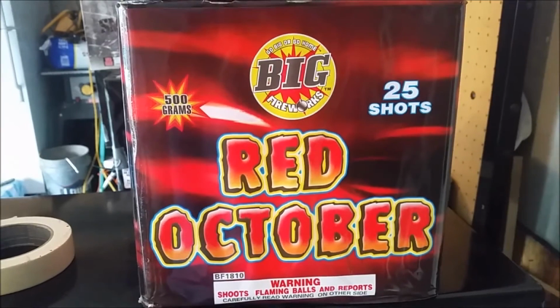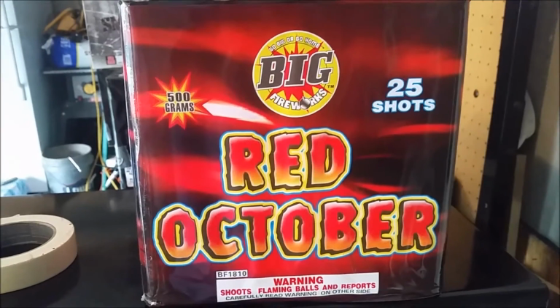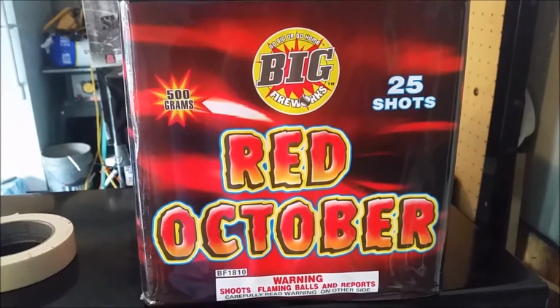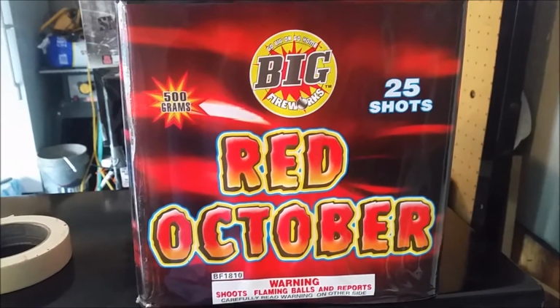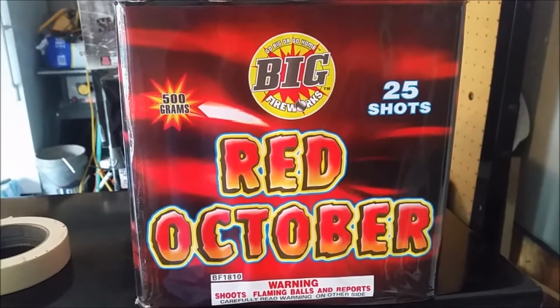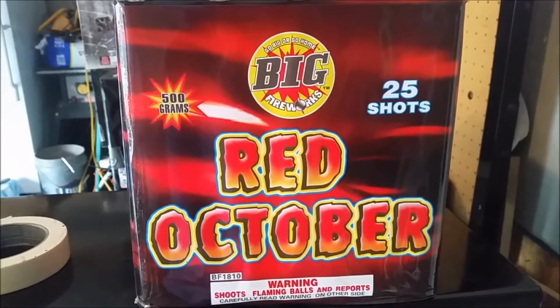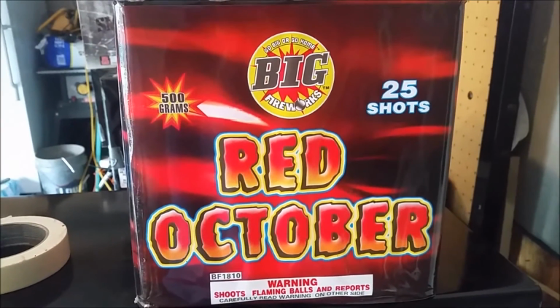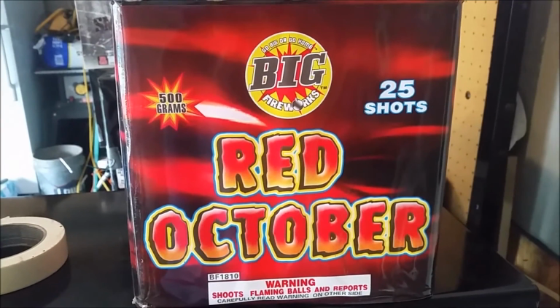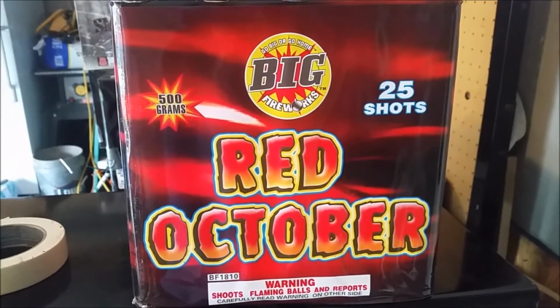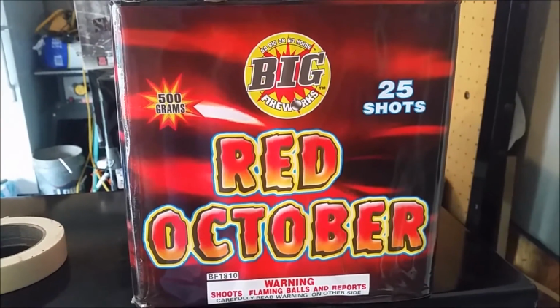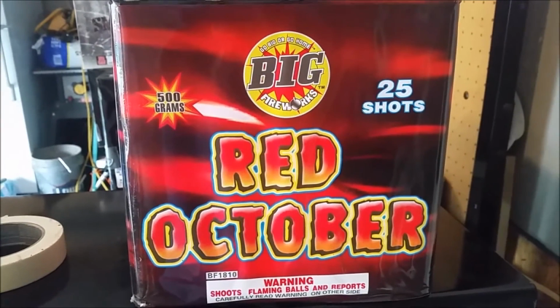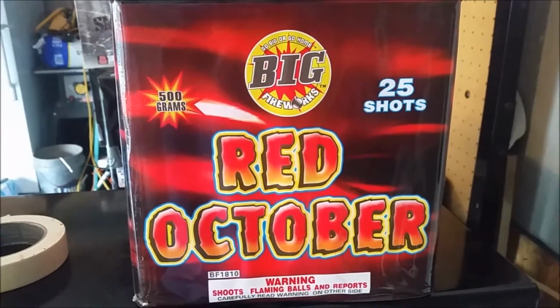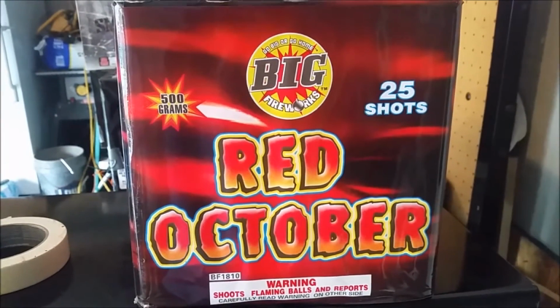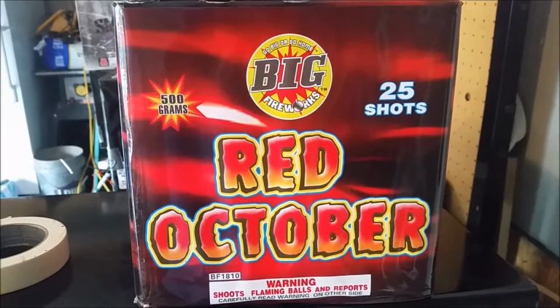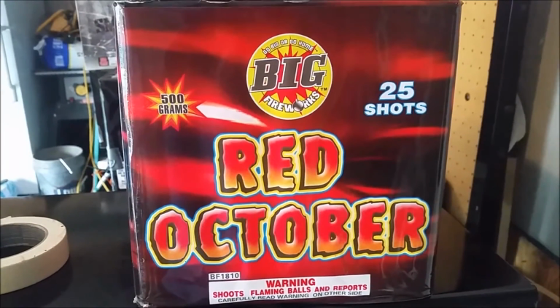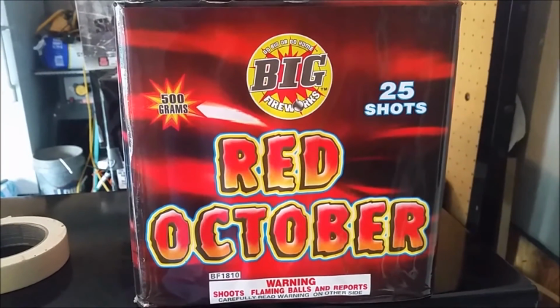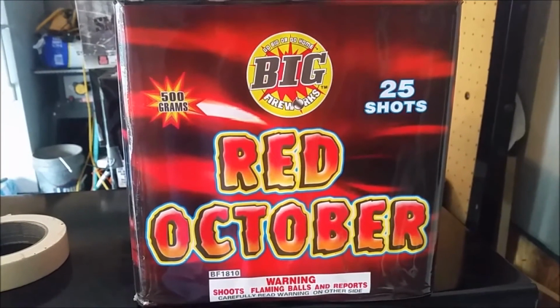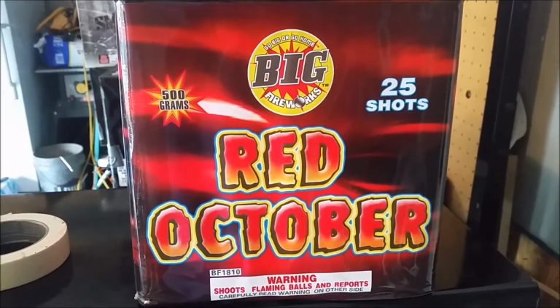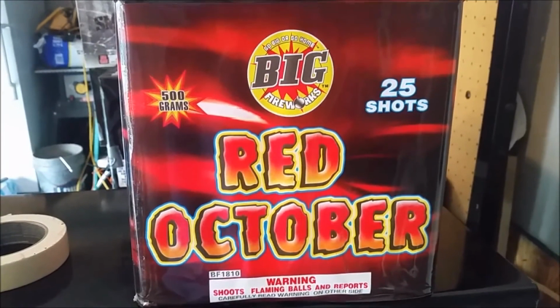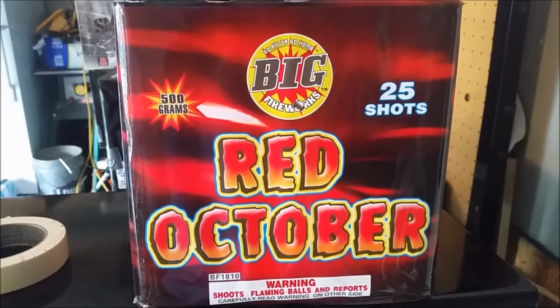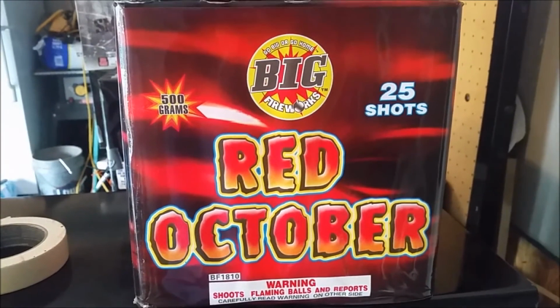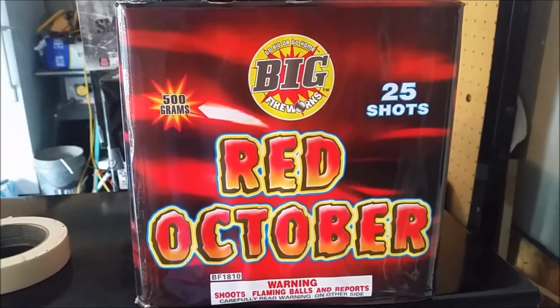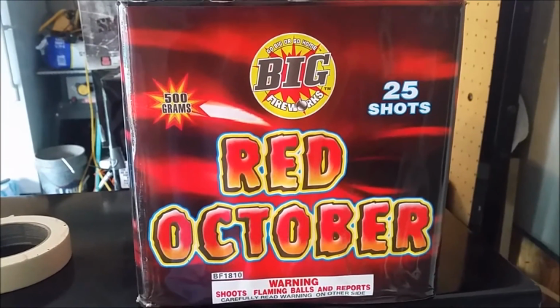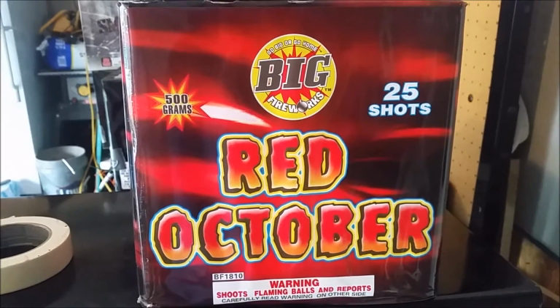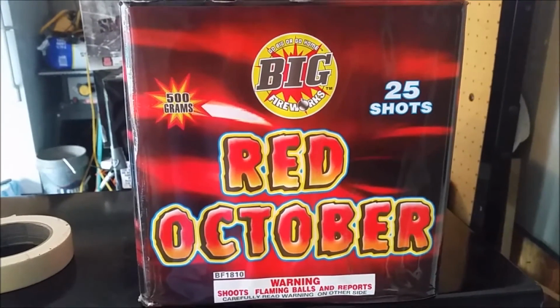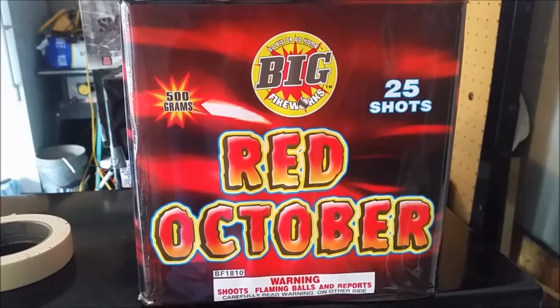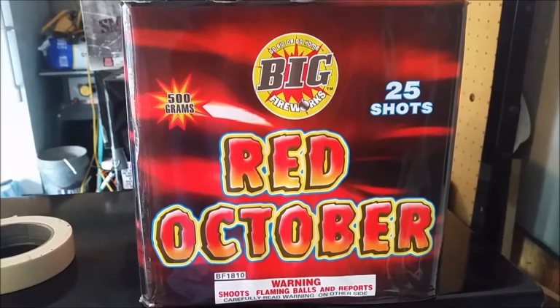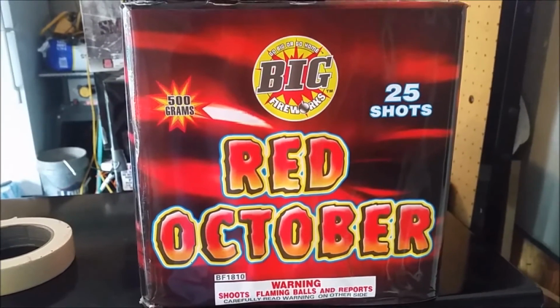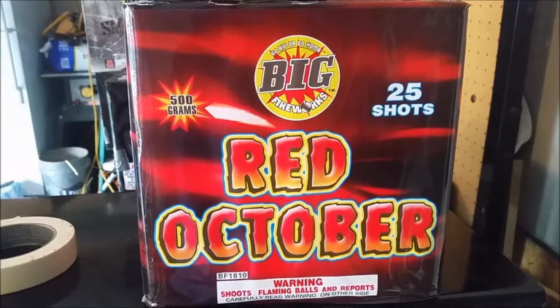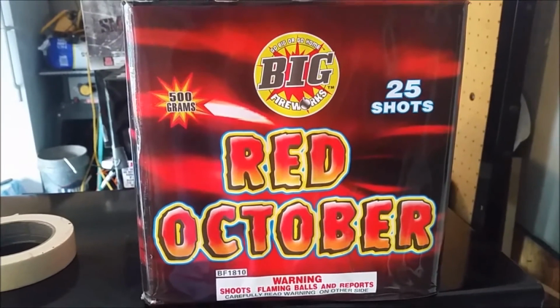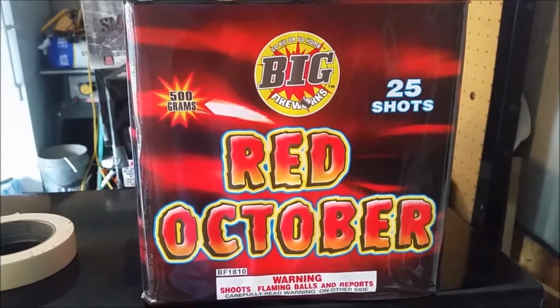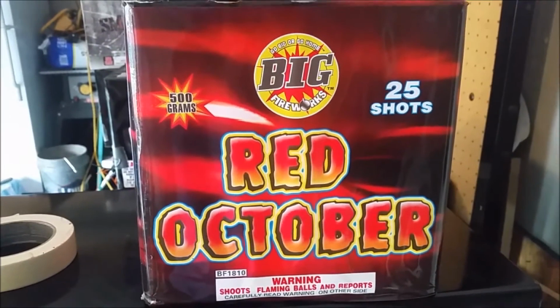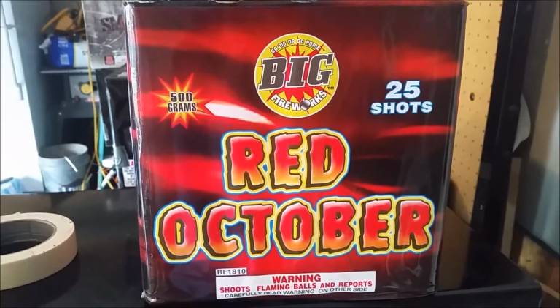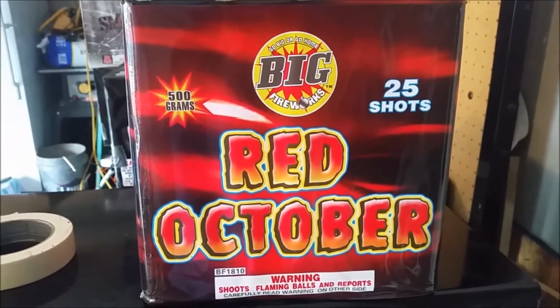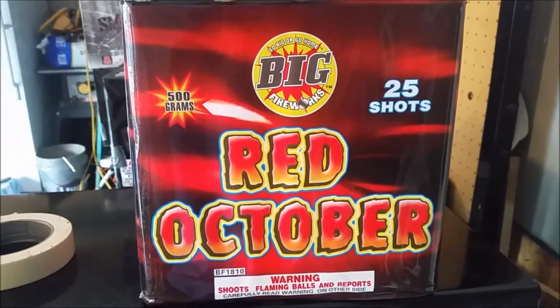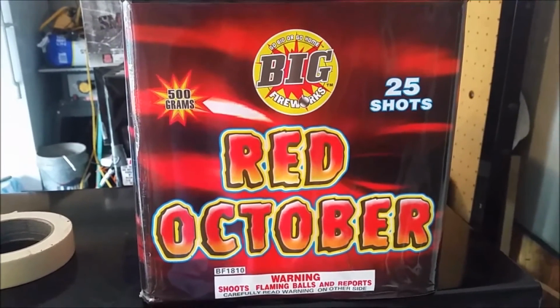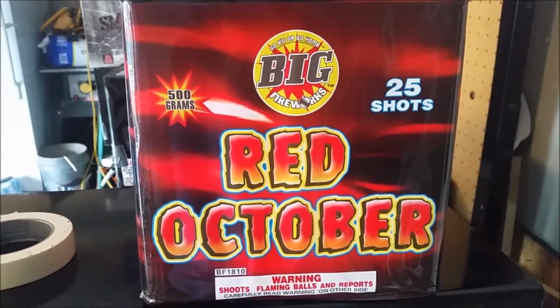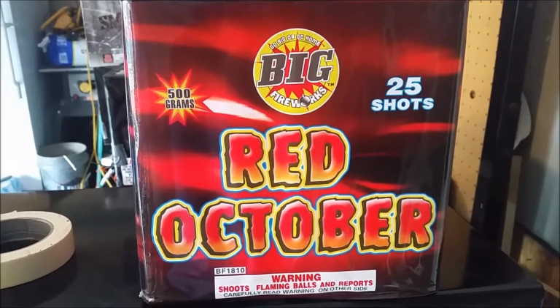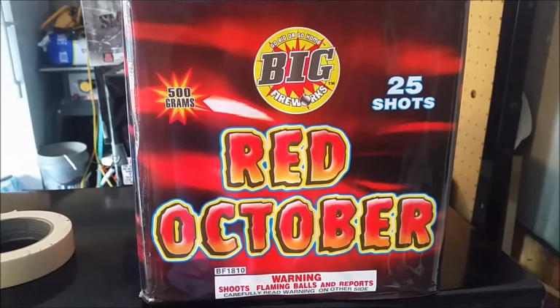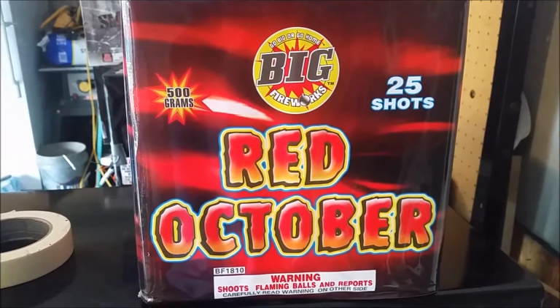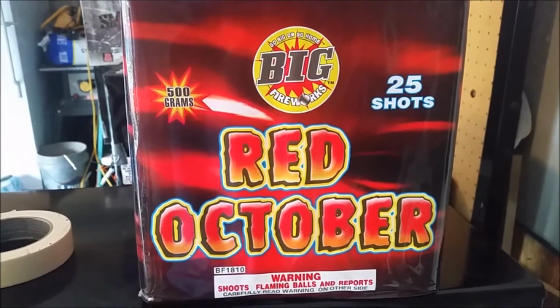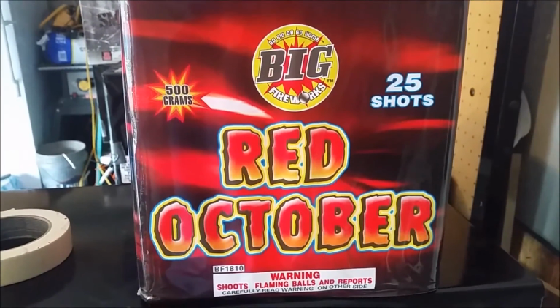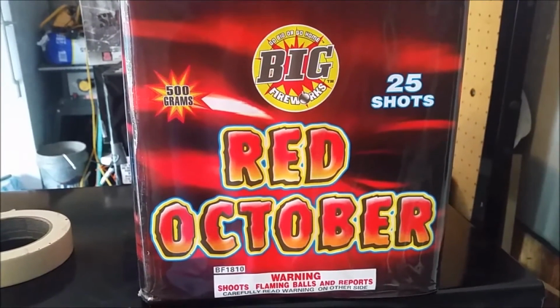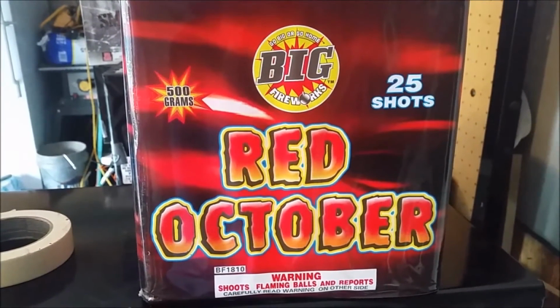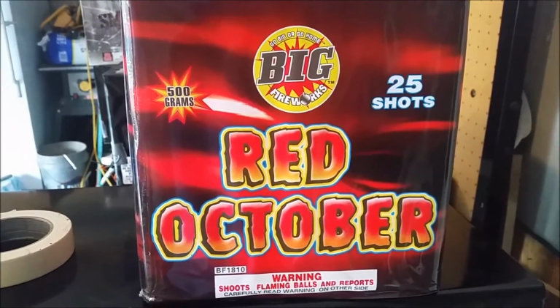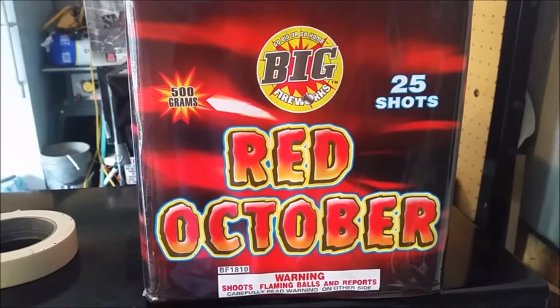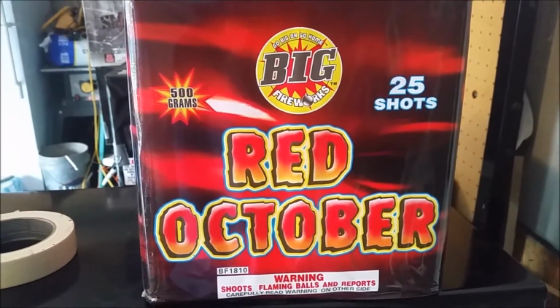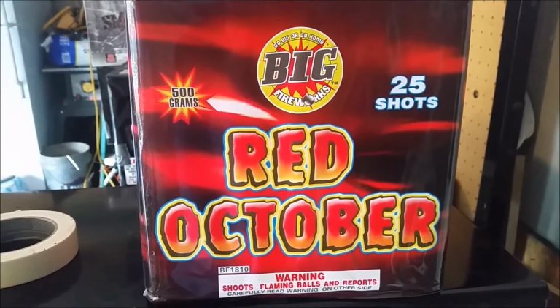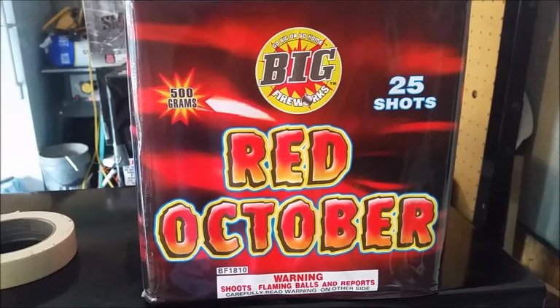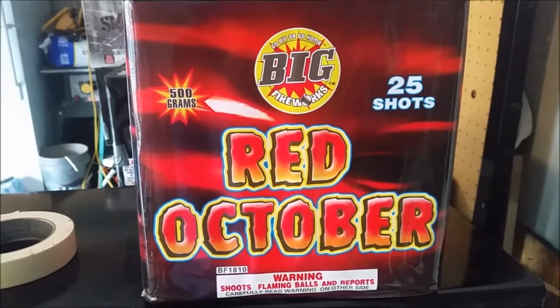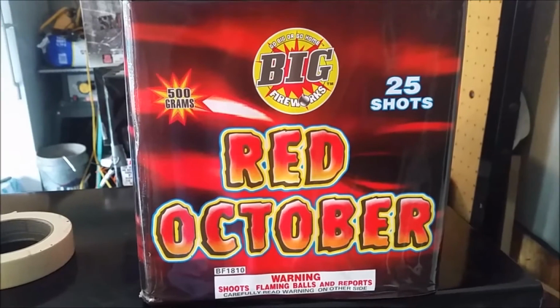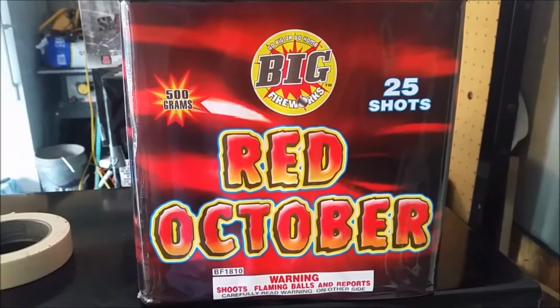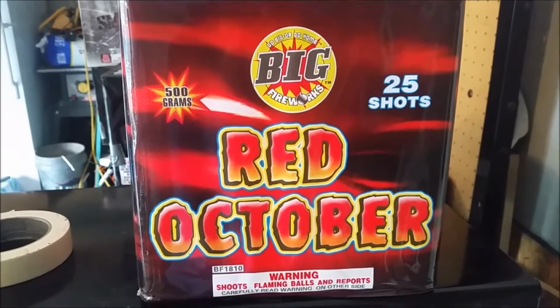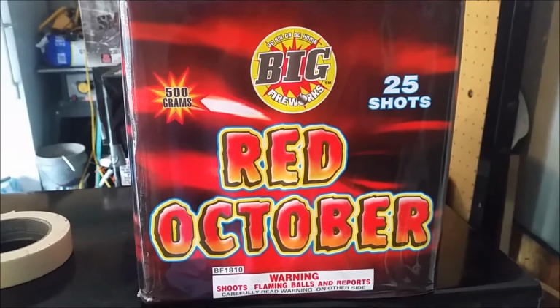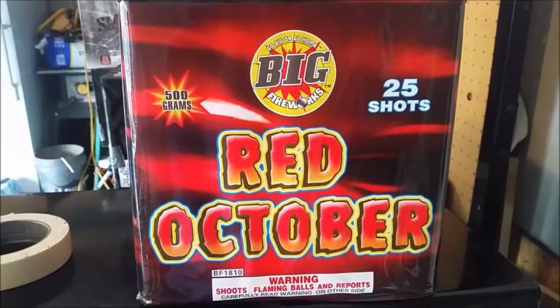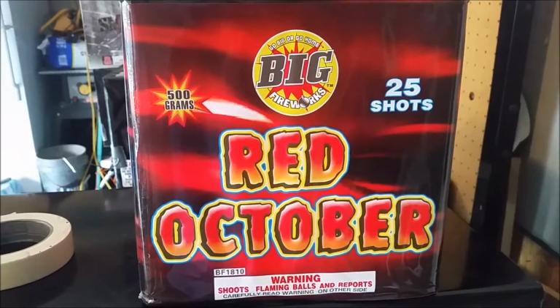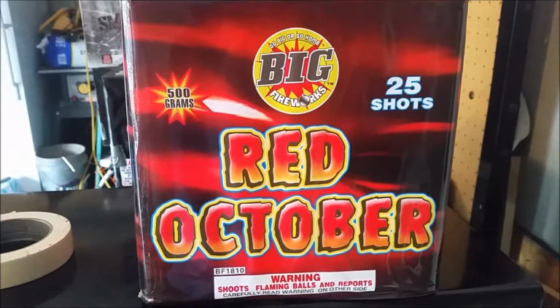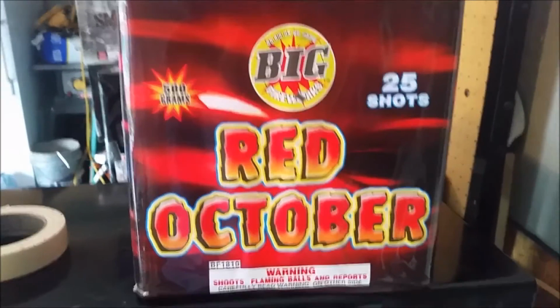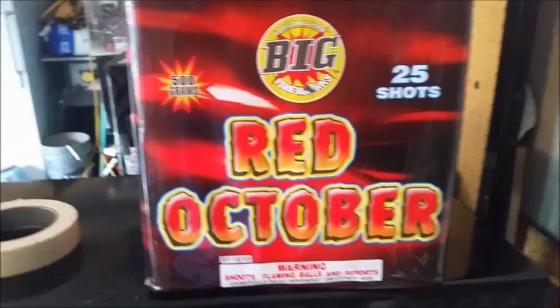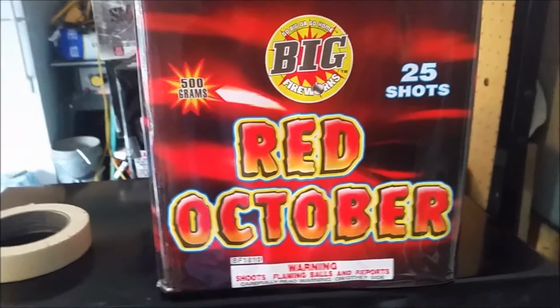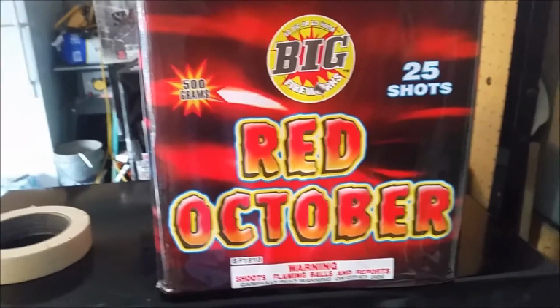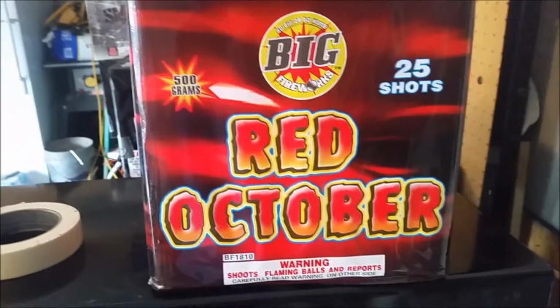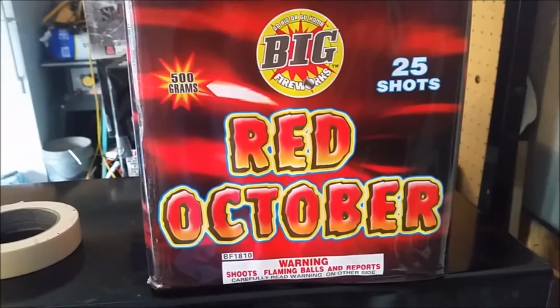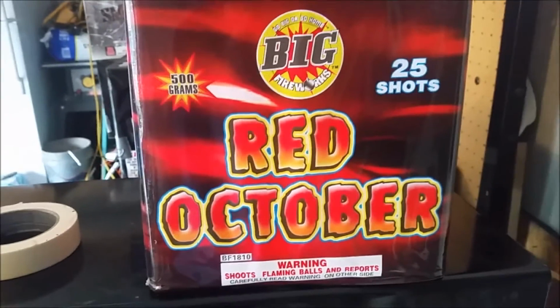I get it every year and shoot. You usually get a case or two of this. It's a really nice cake, not expensive. Tell me what you think.